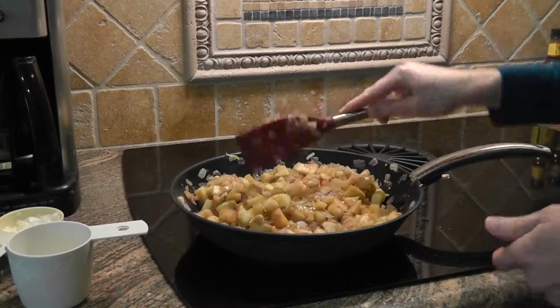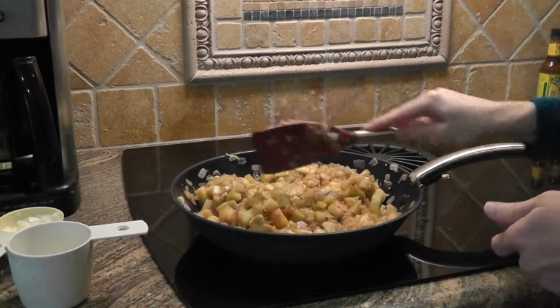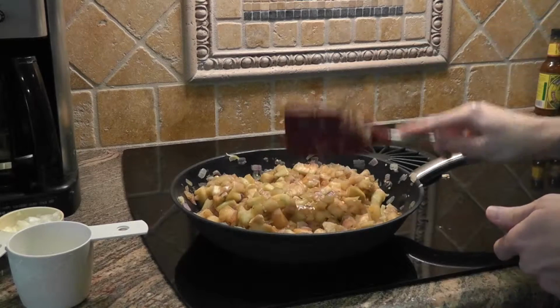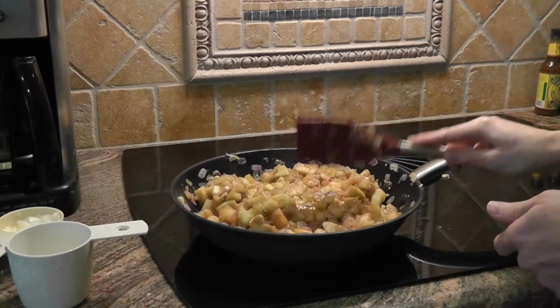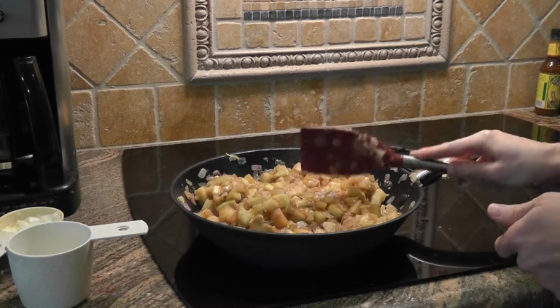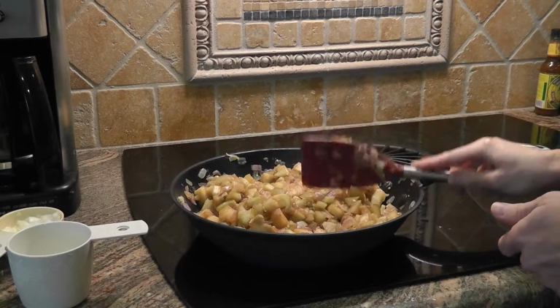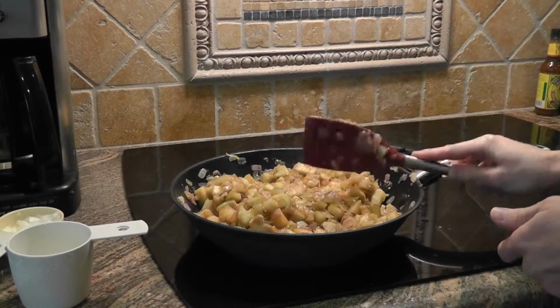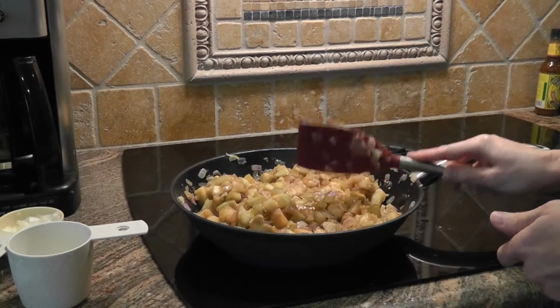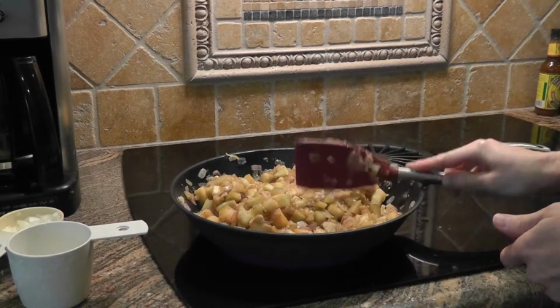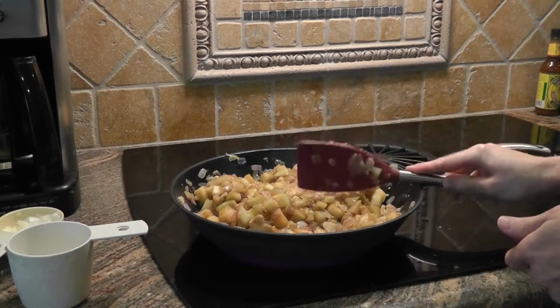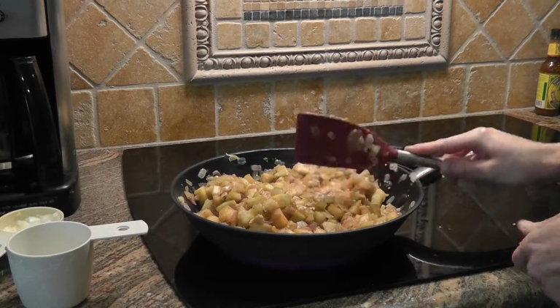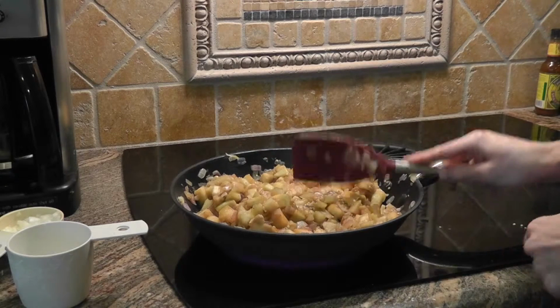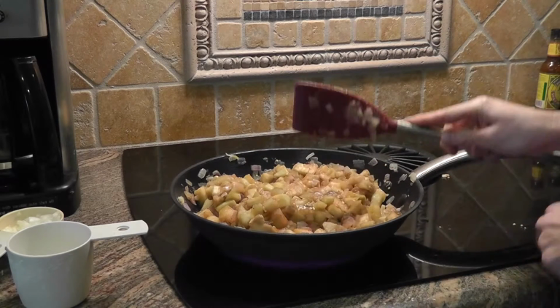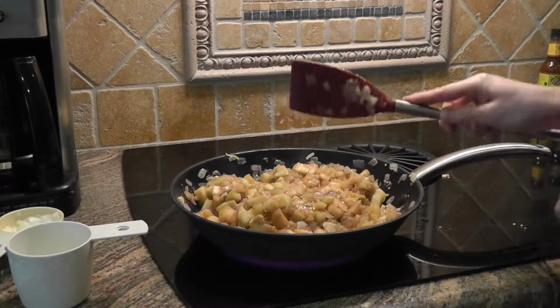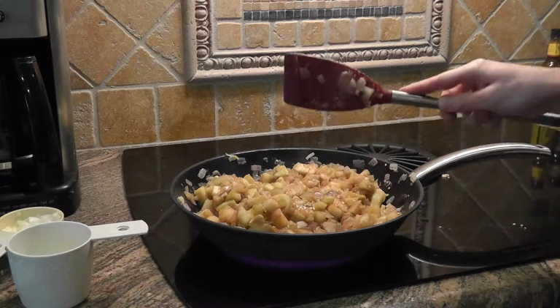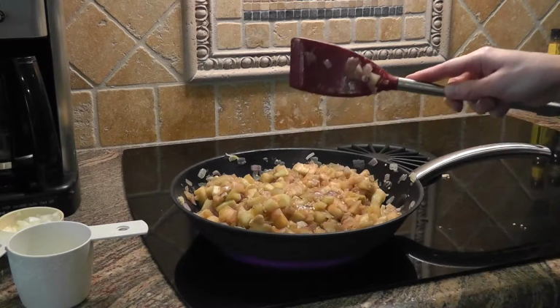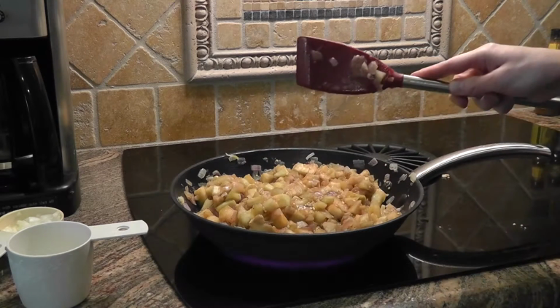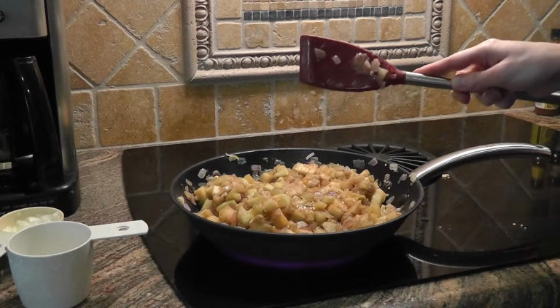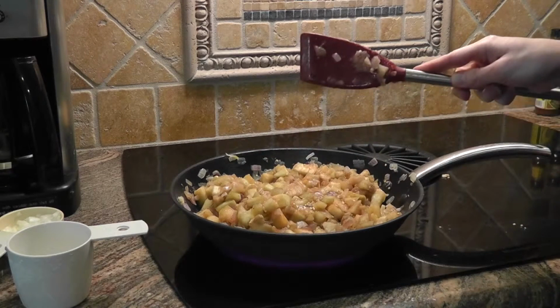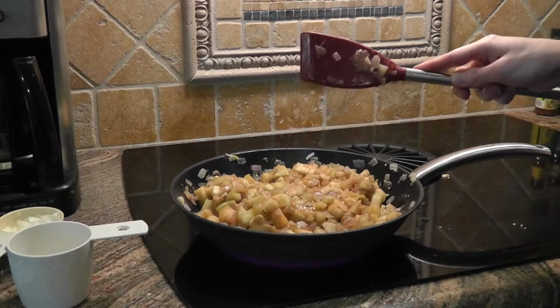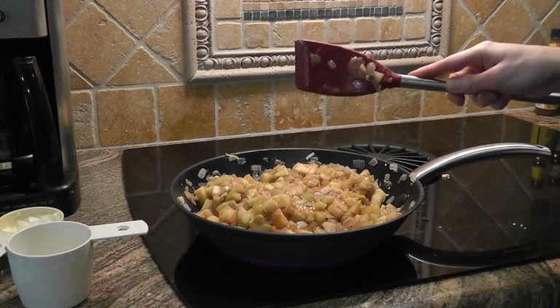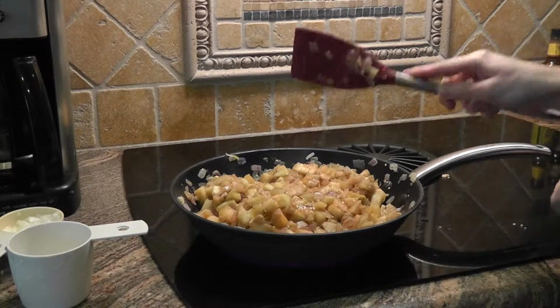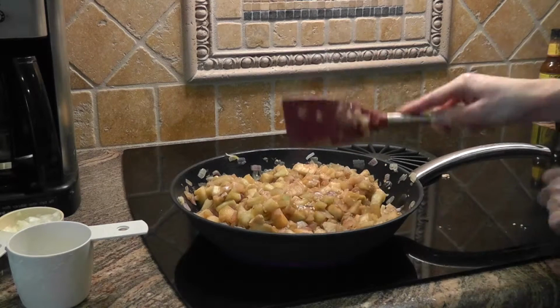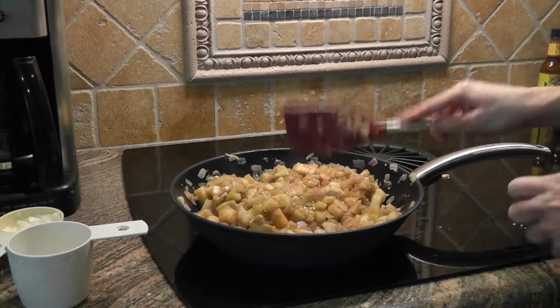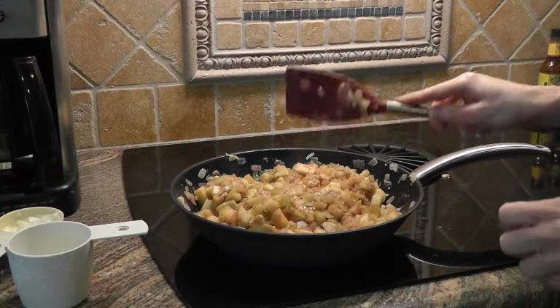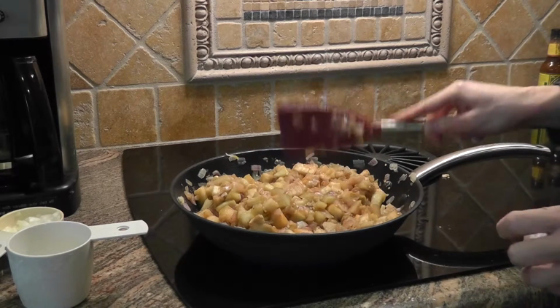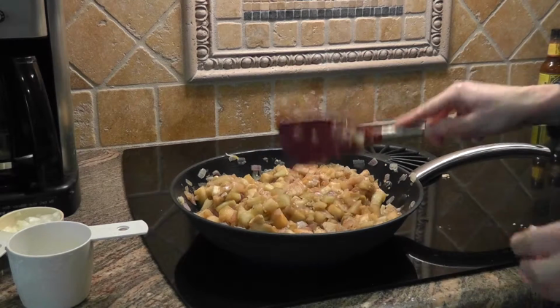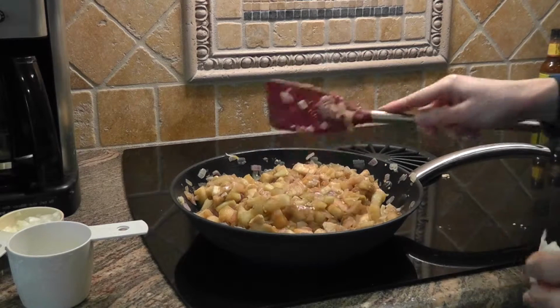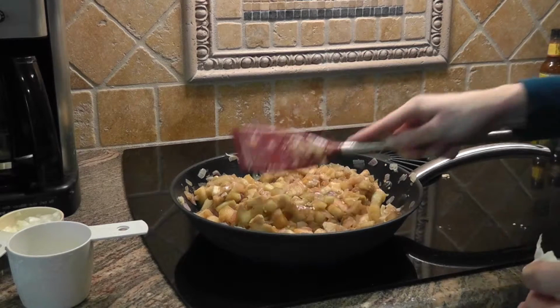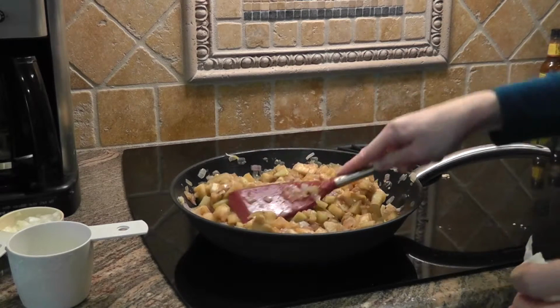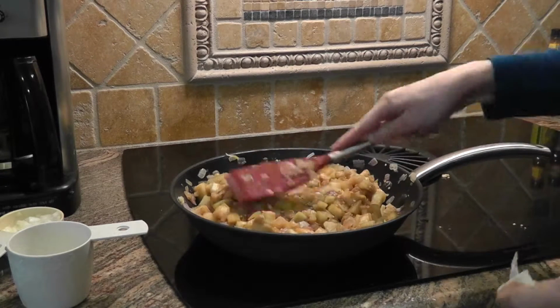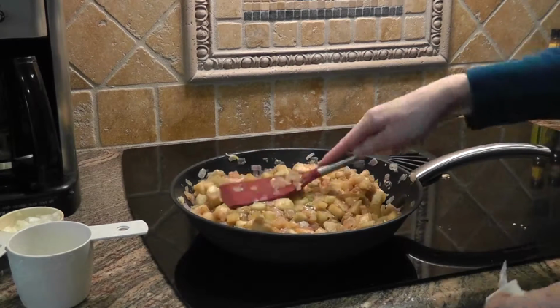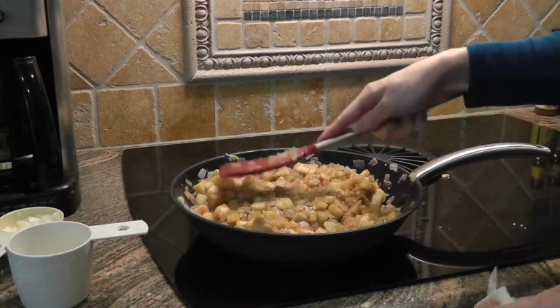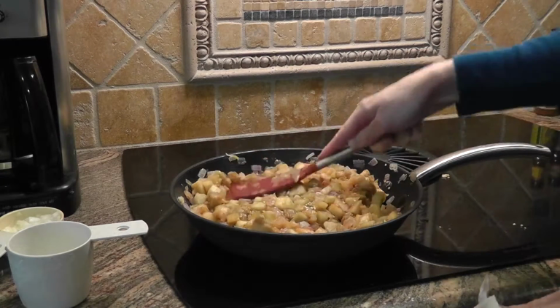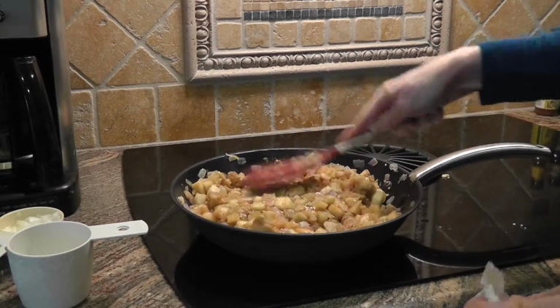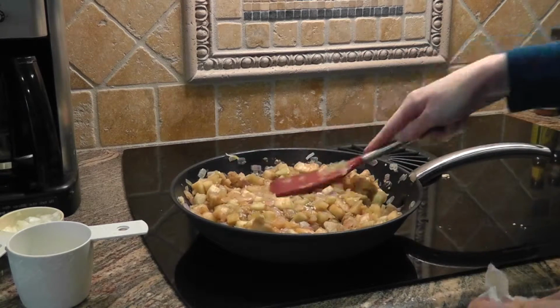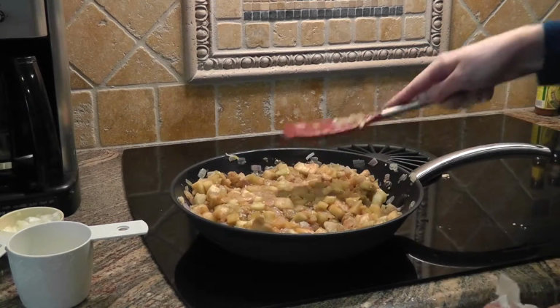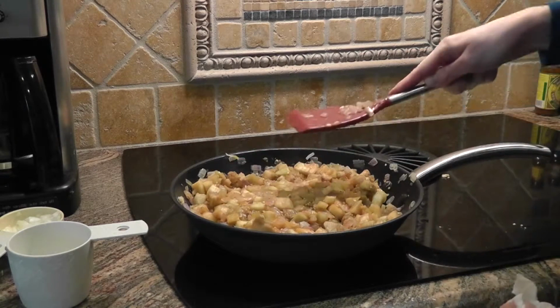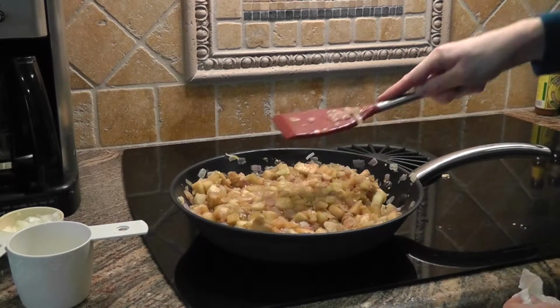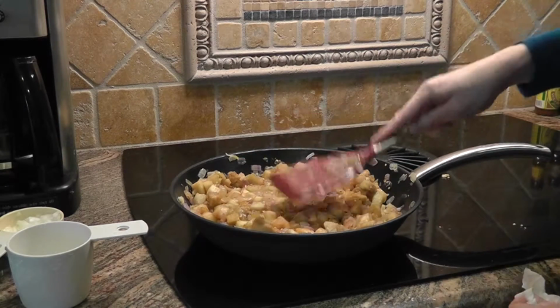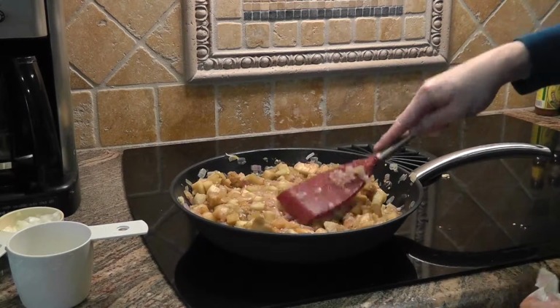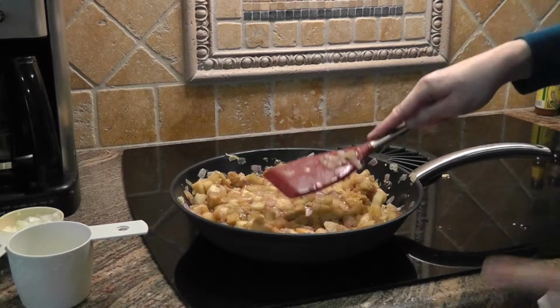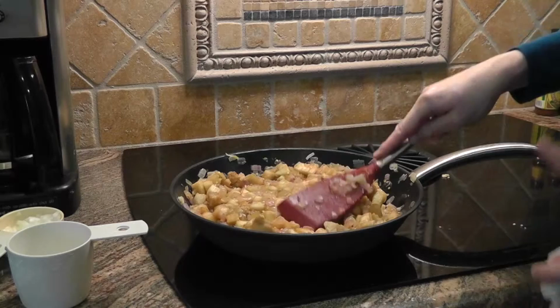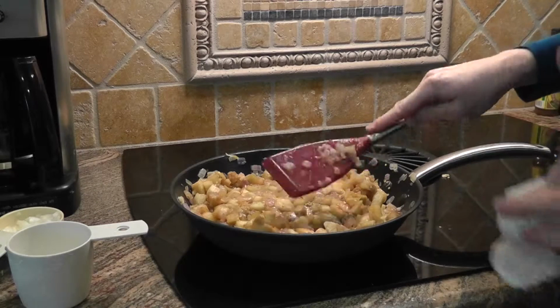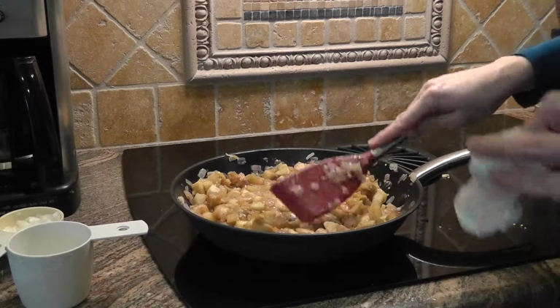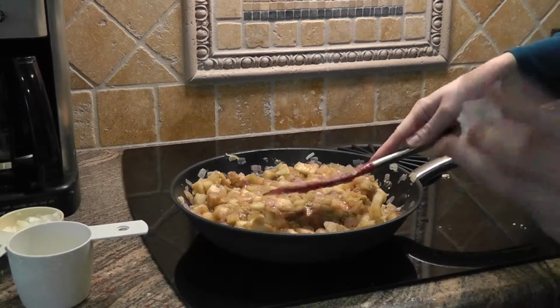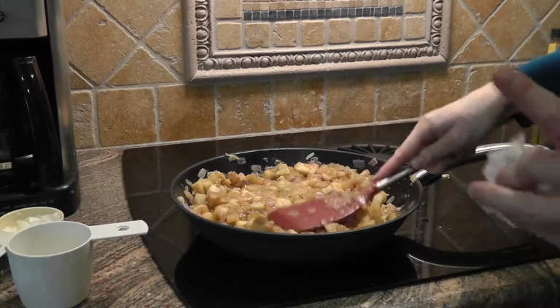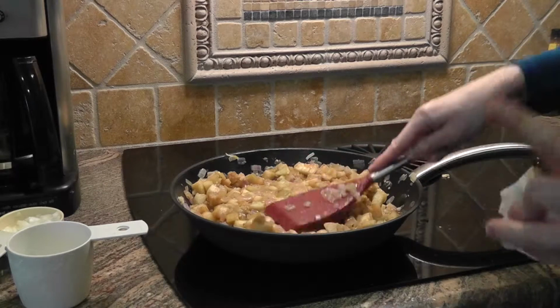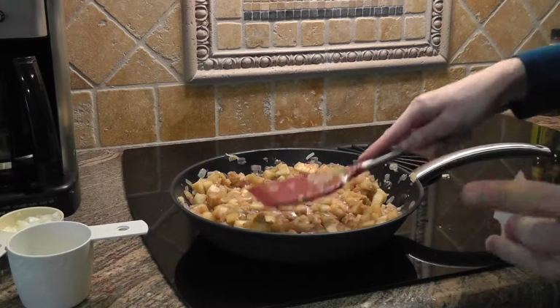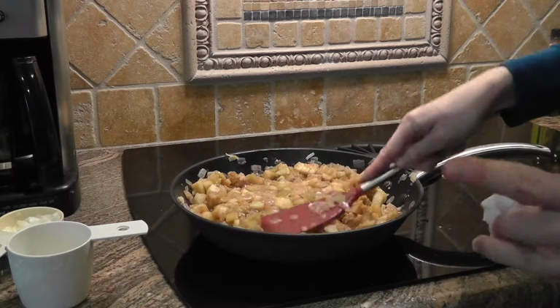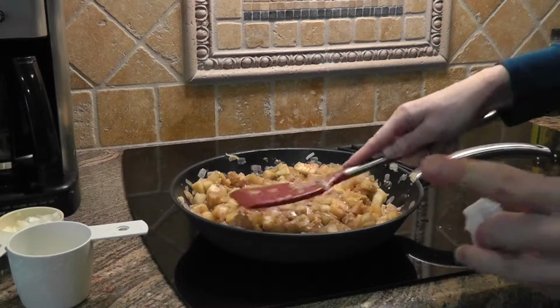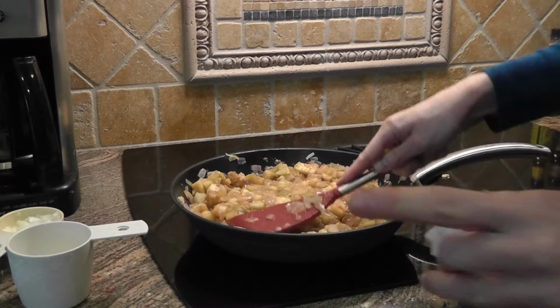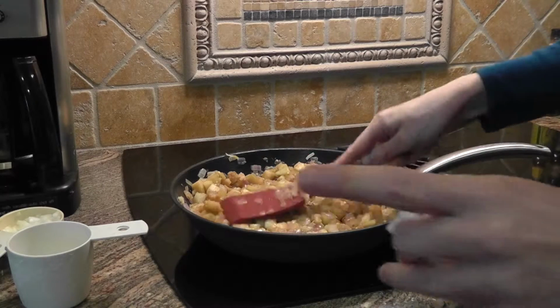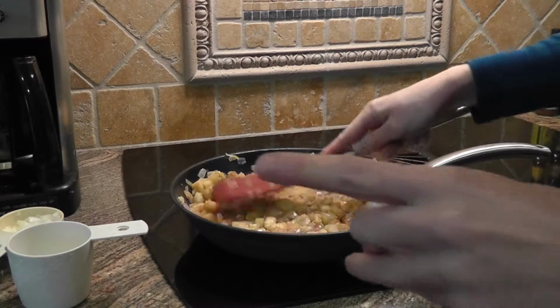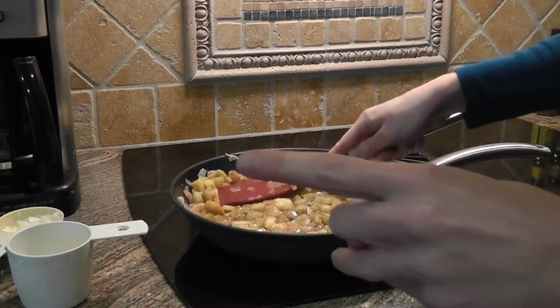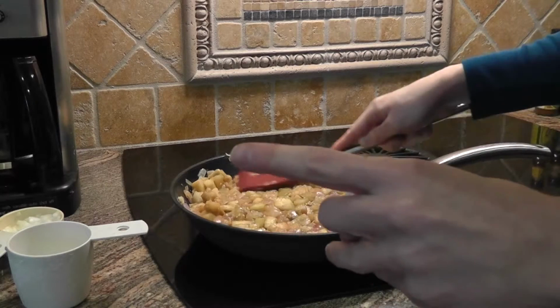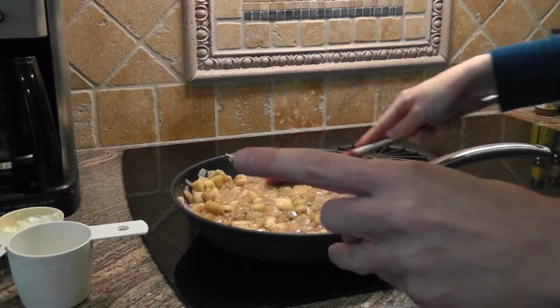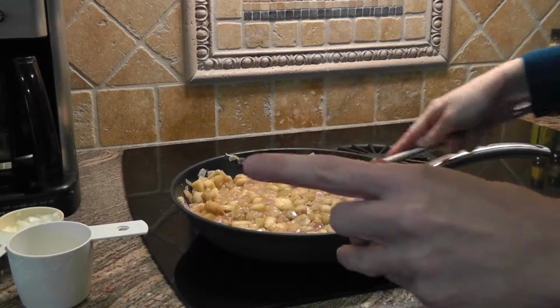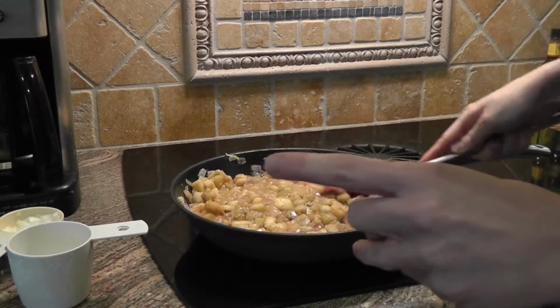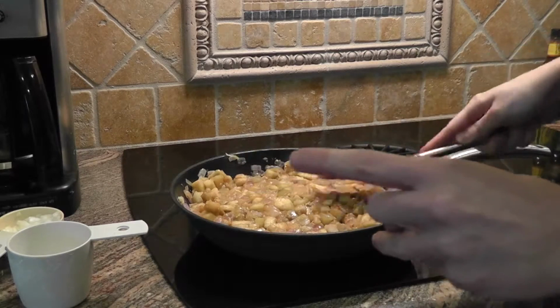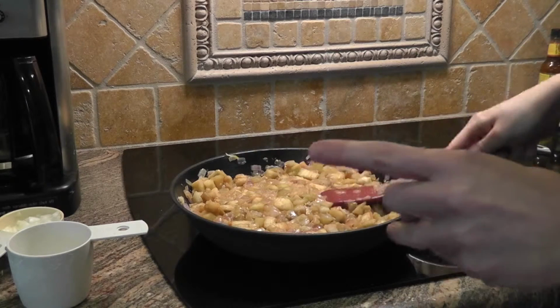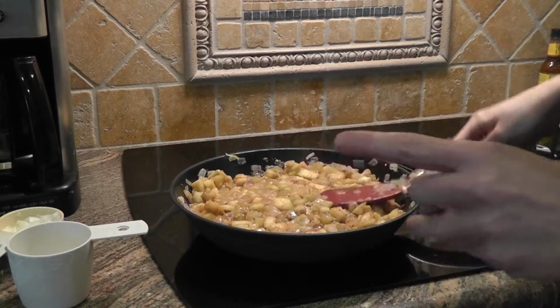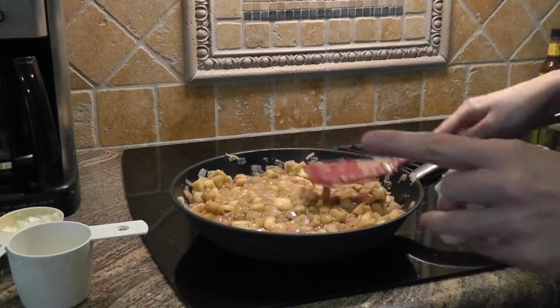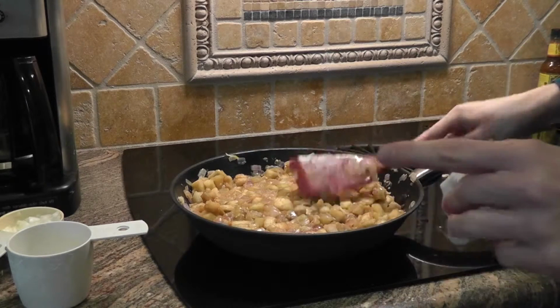I think I'm going to turn down the heat a little bit, to like medium-low-ish. Let that cook.